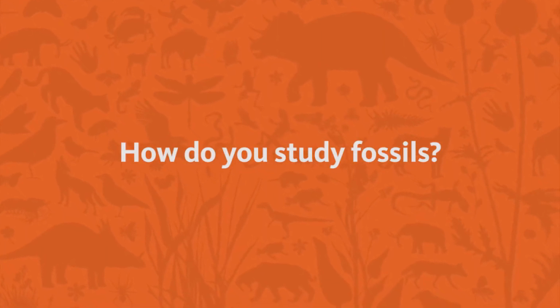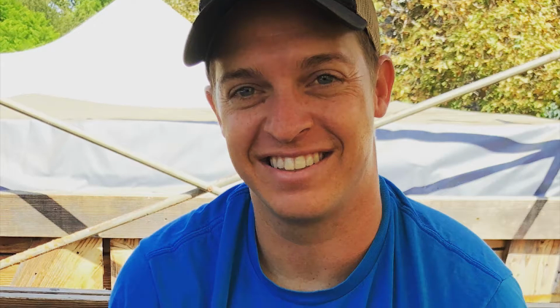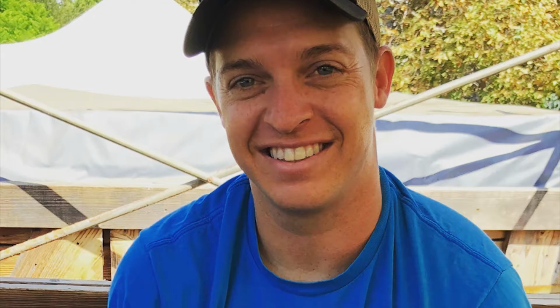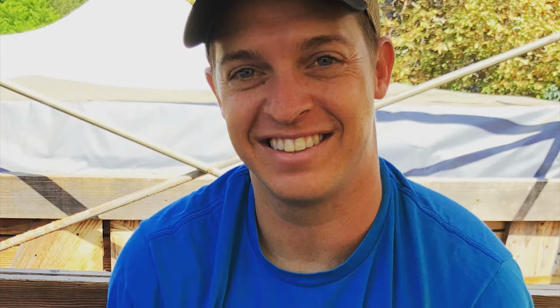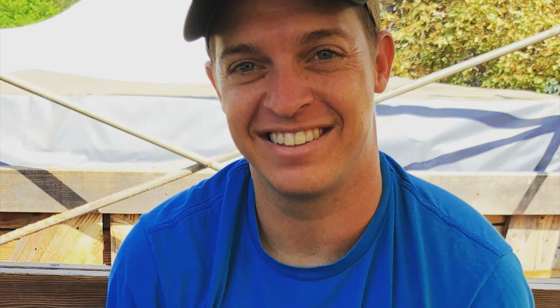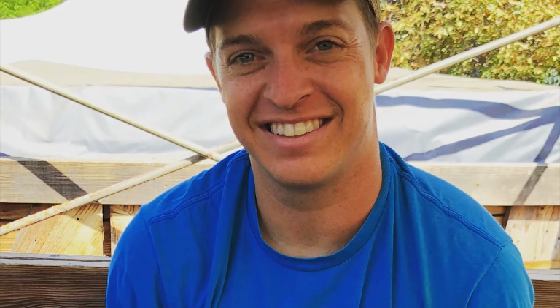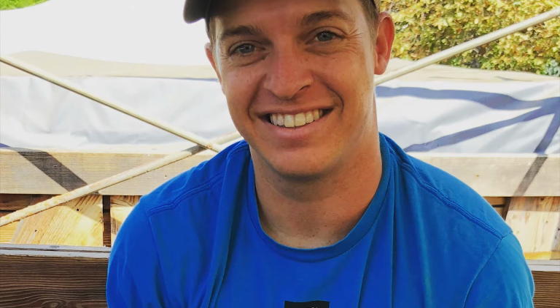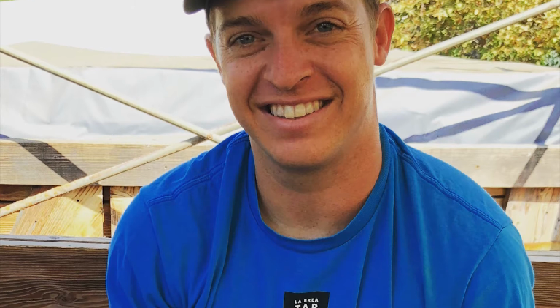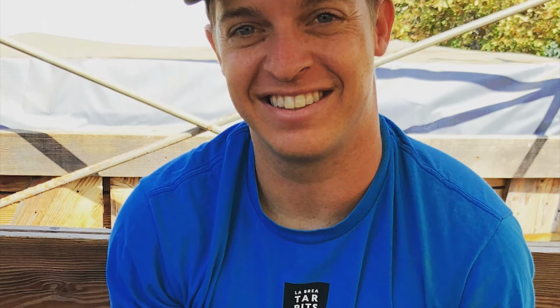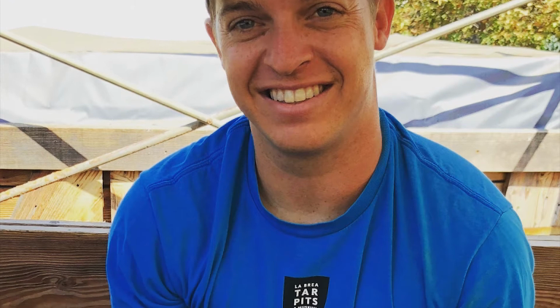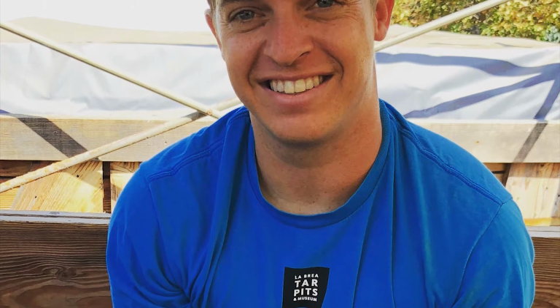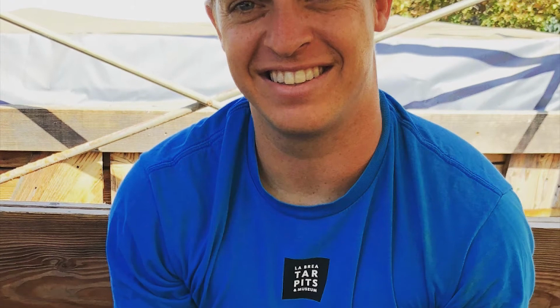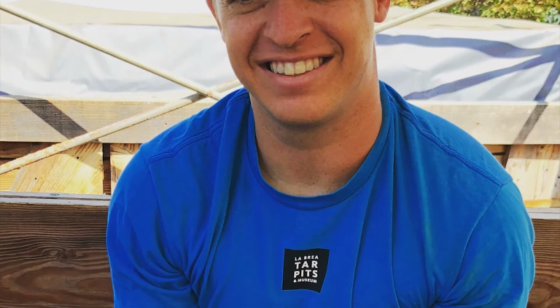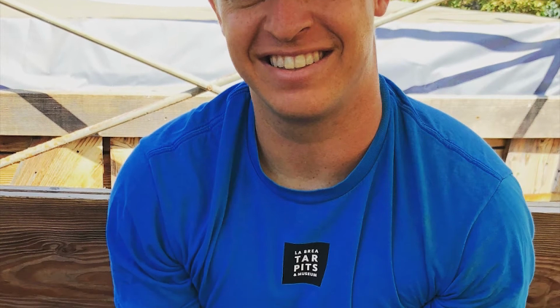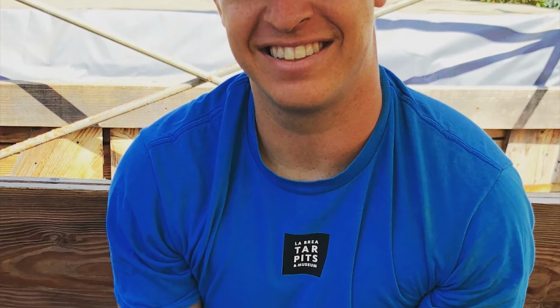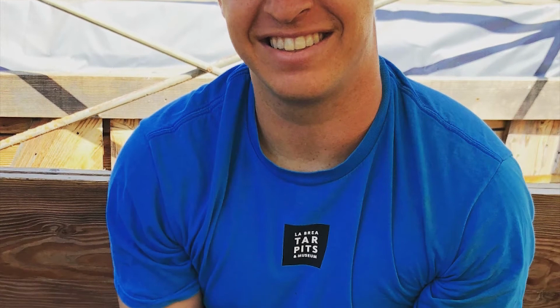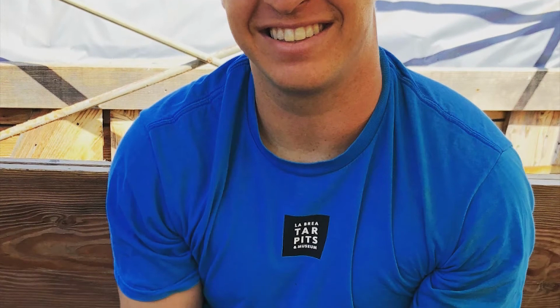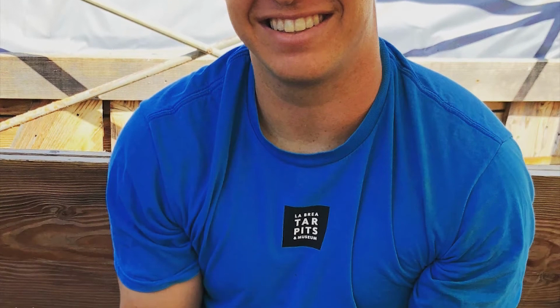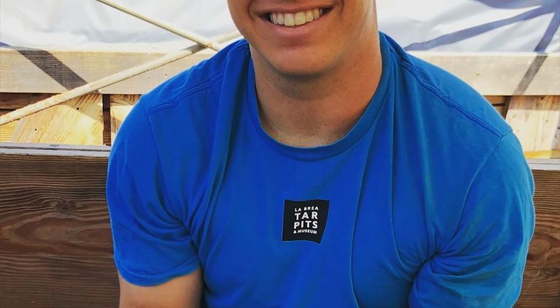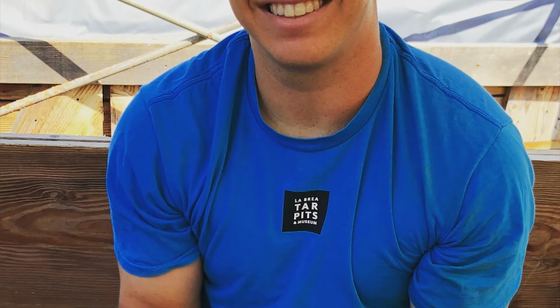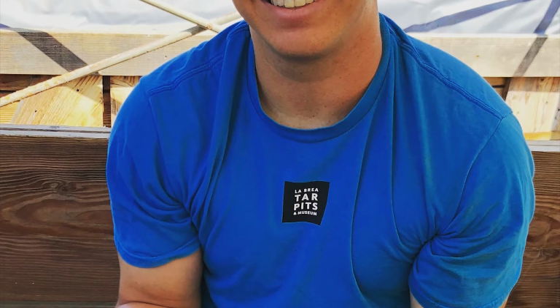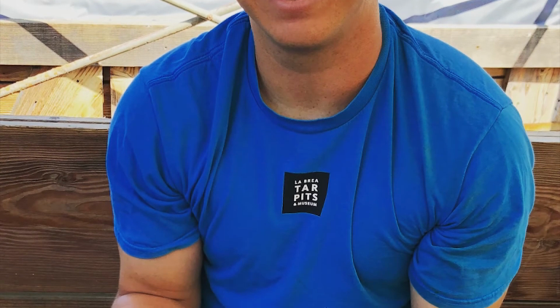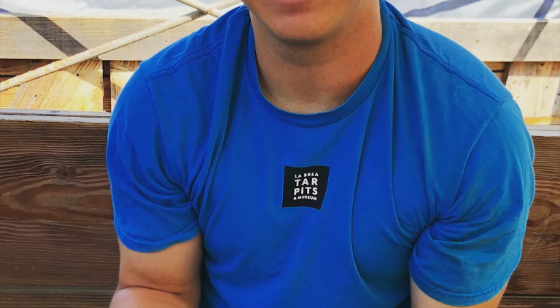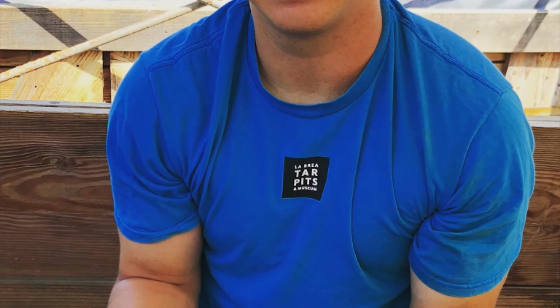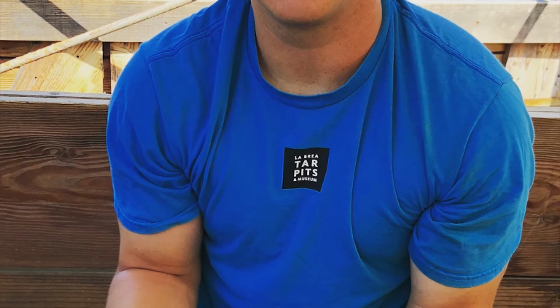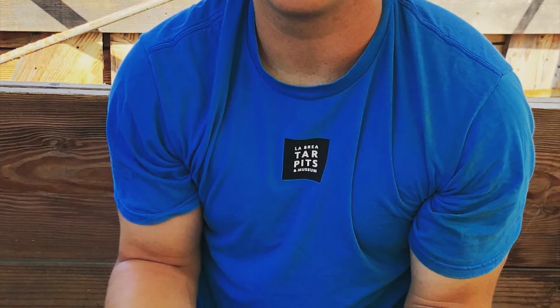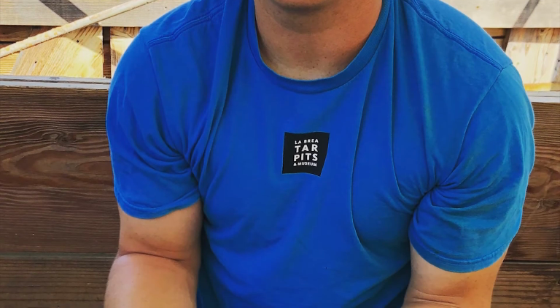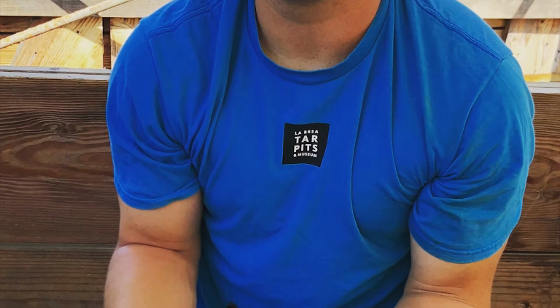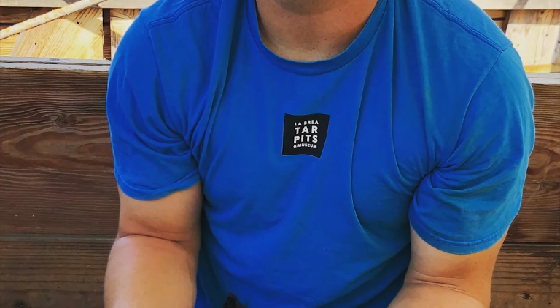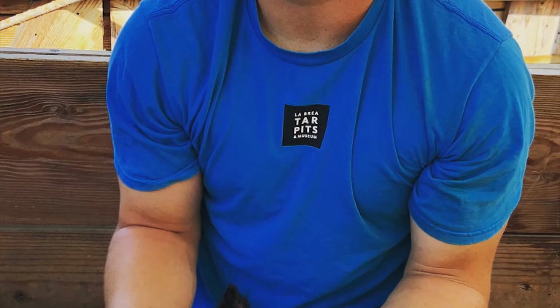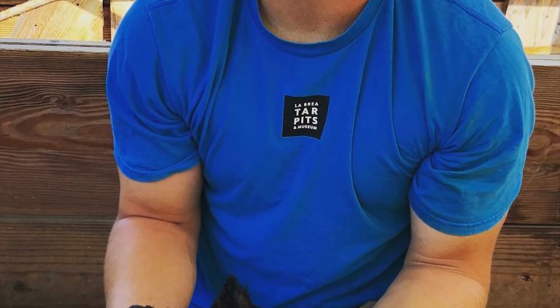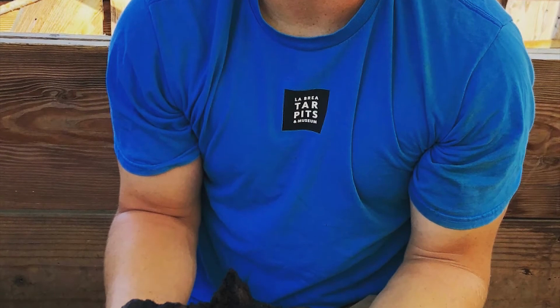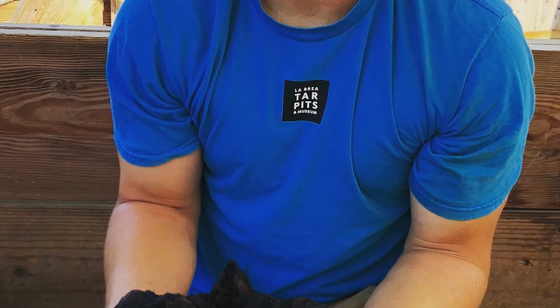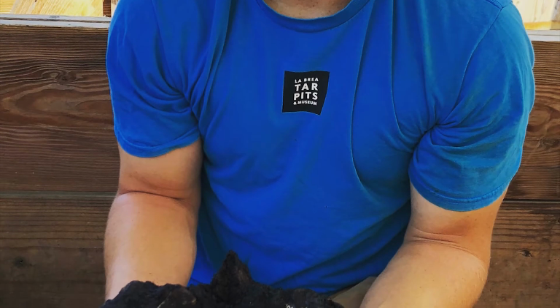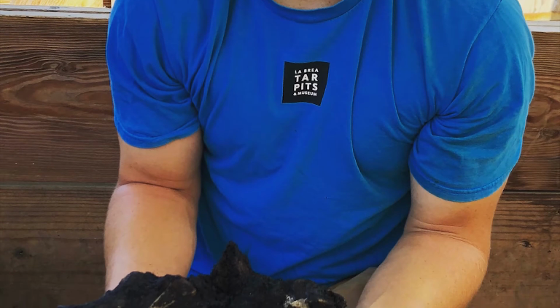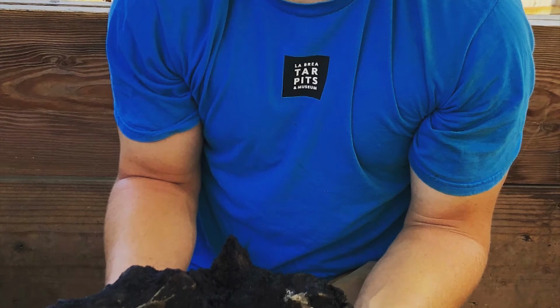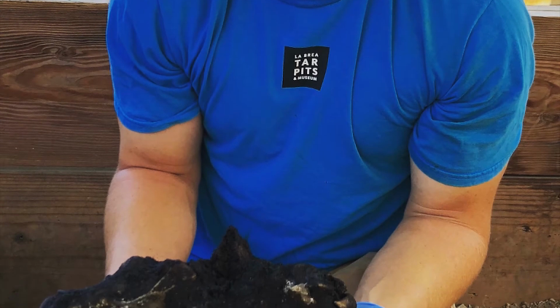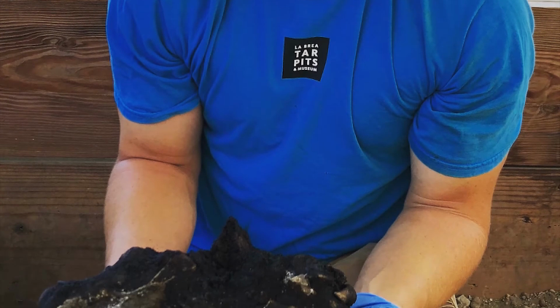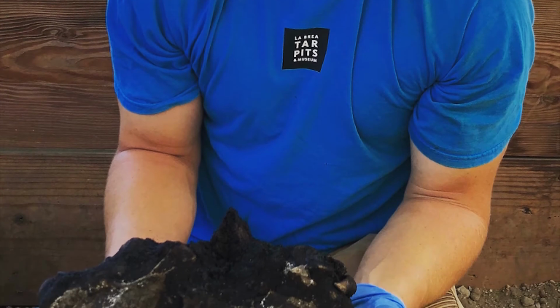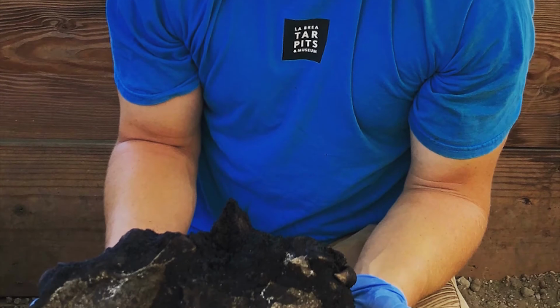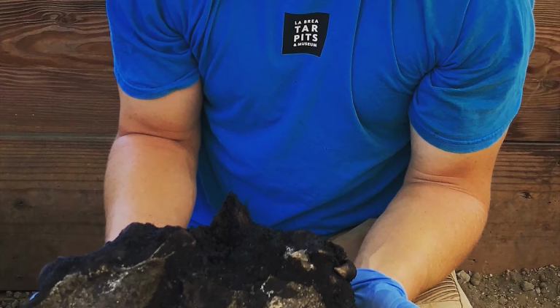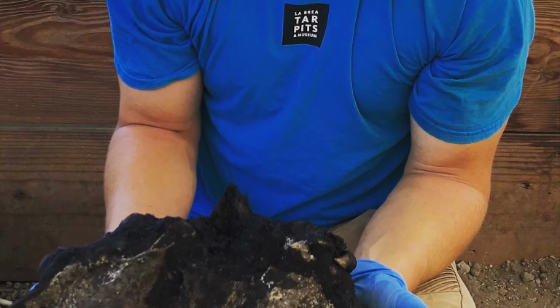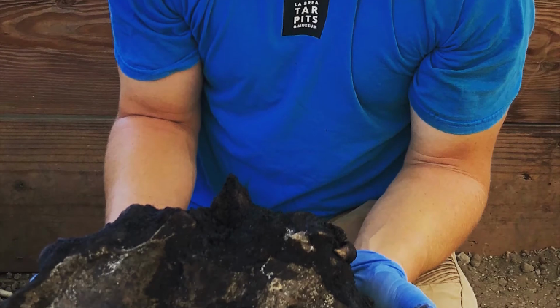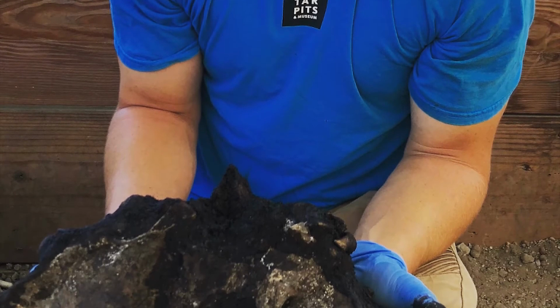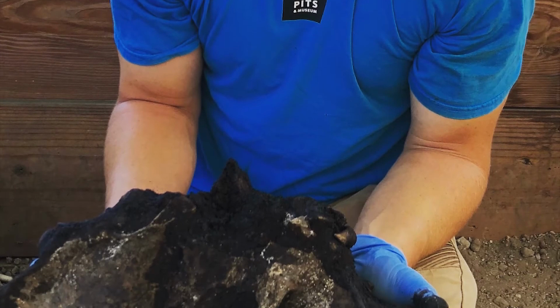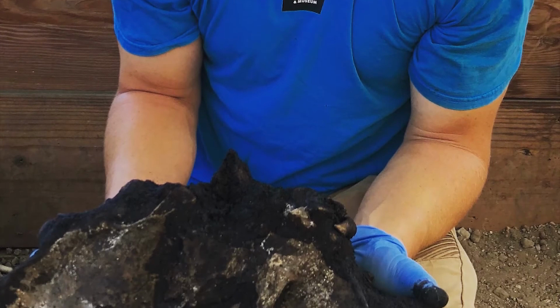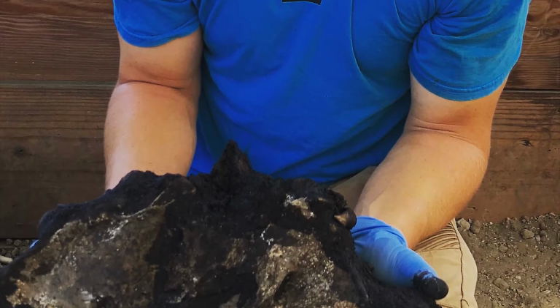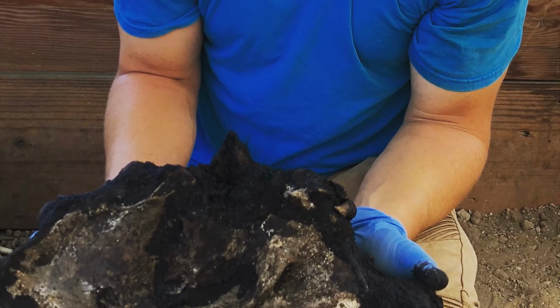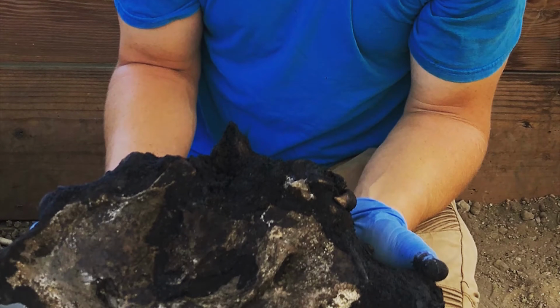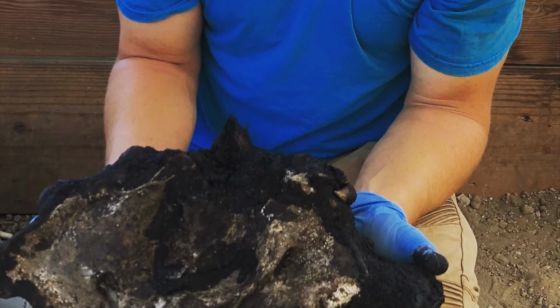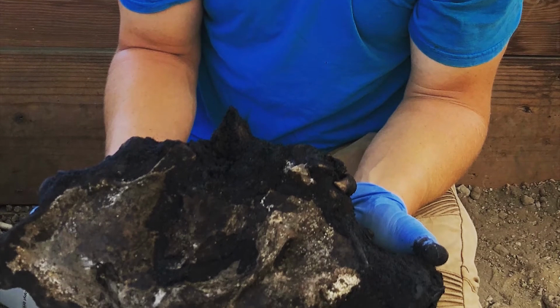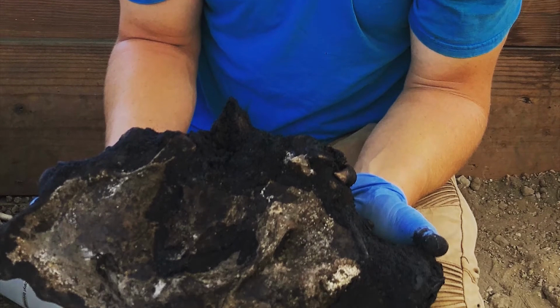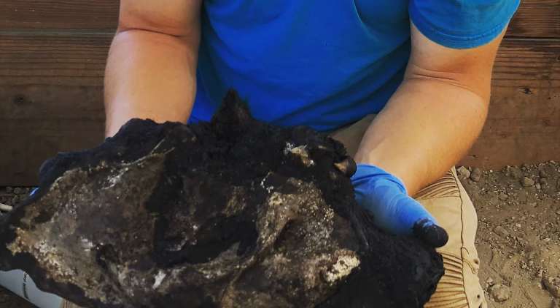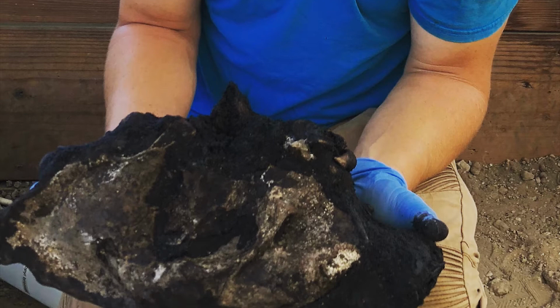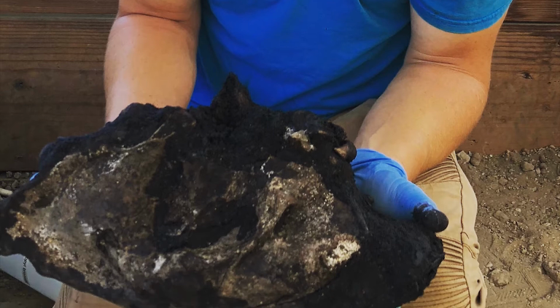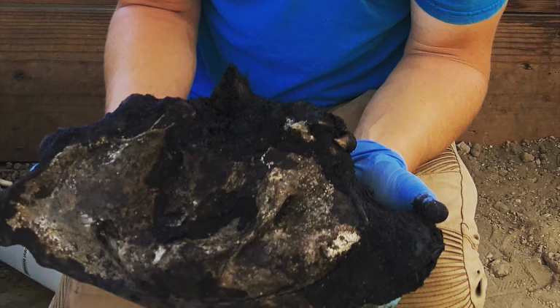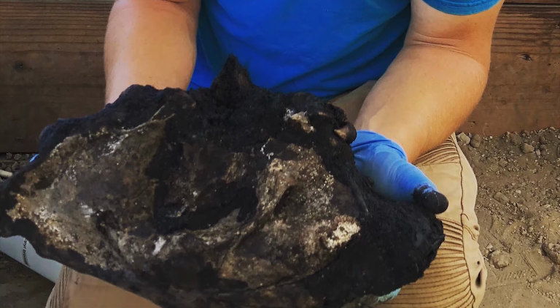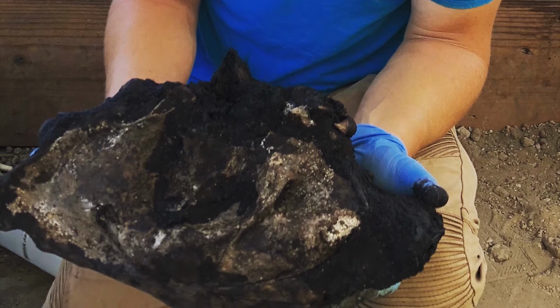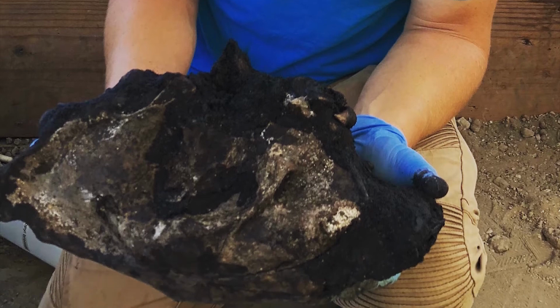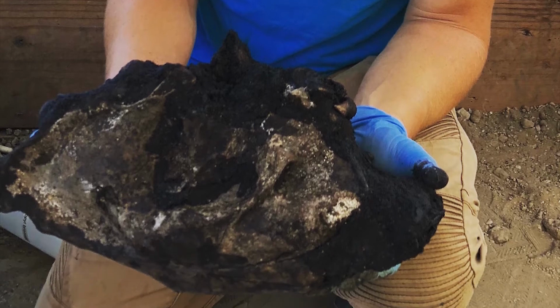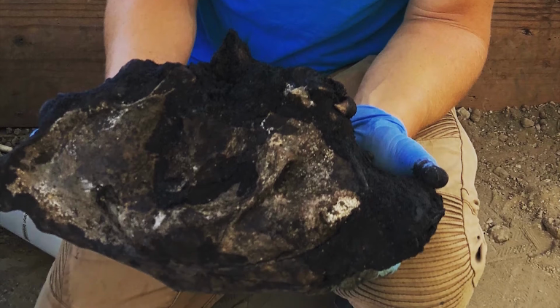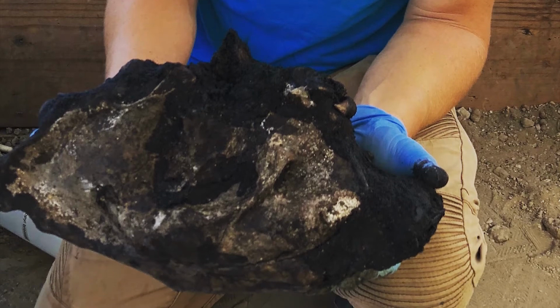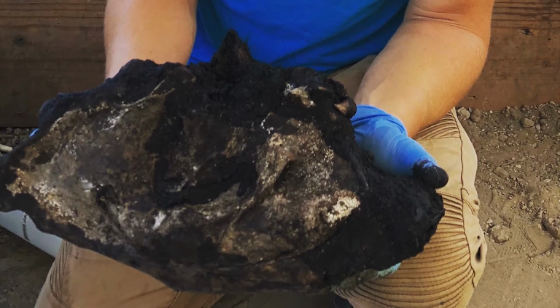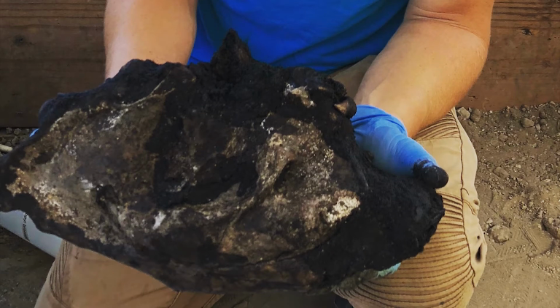As a paleontologist, there are a few very important skills which help me in my work. They might even be skills you have practiced before.